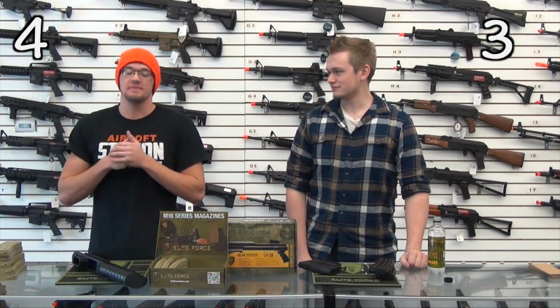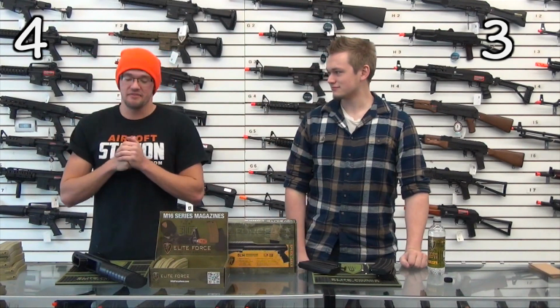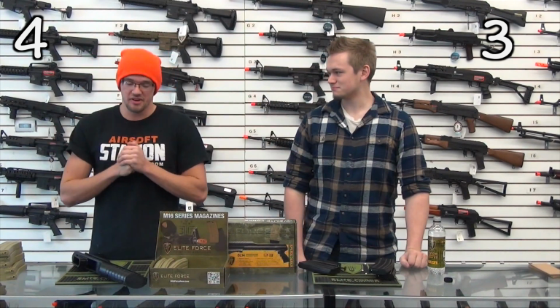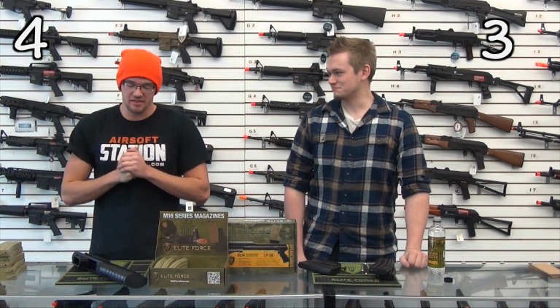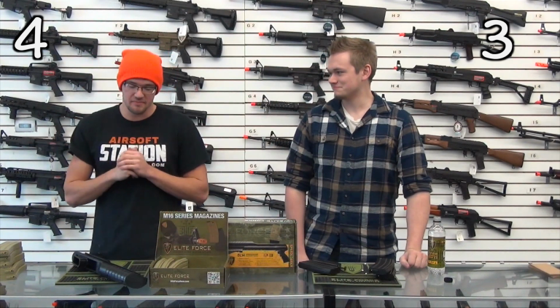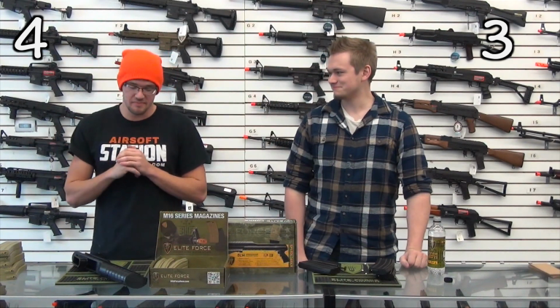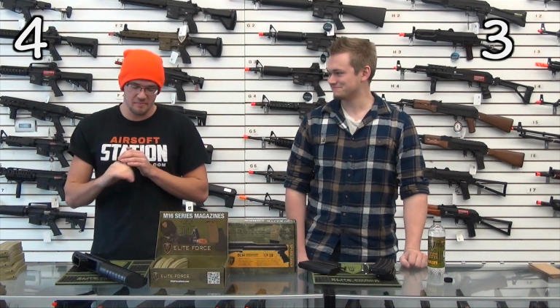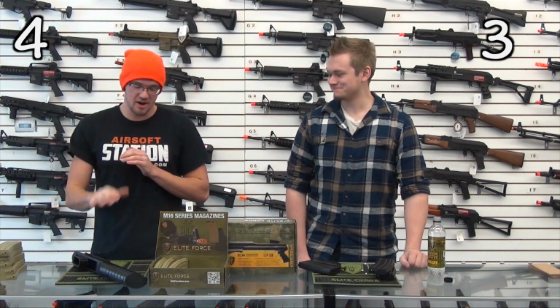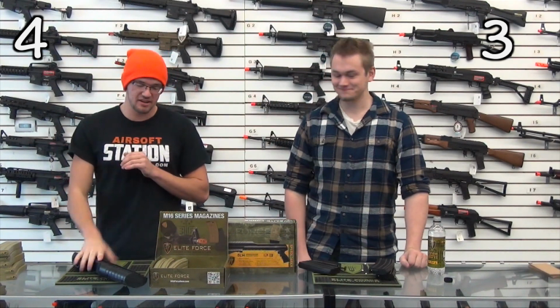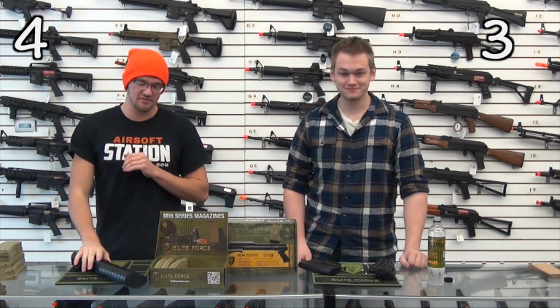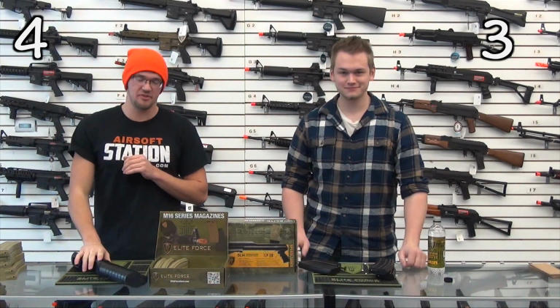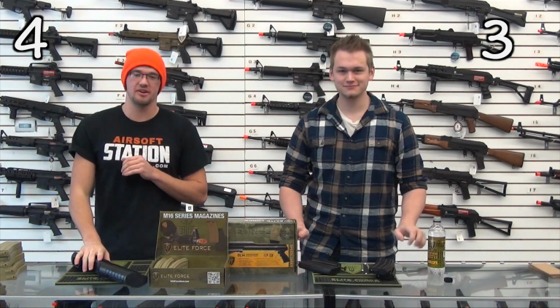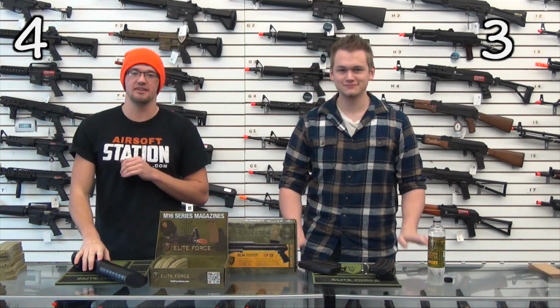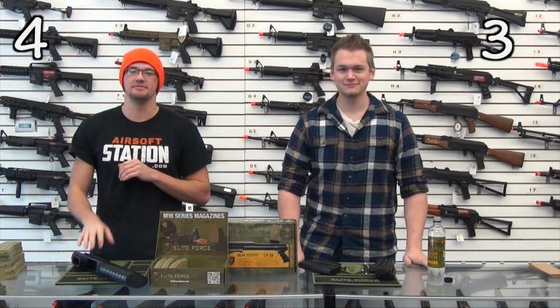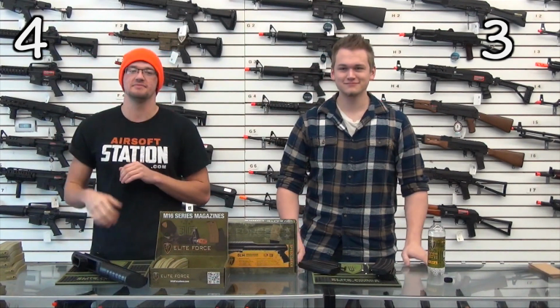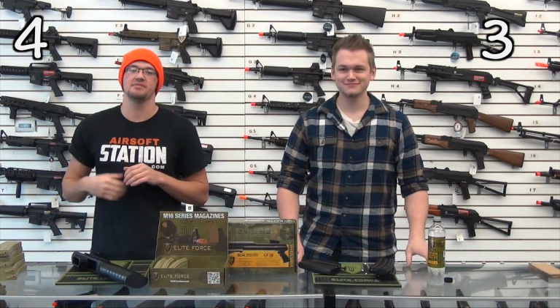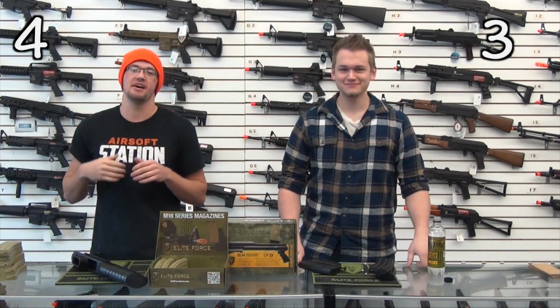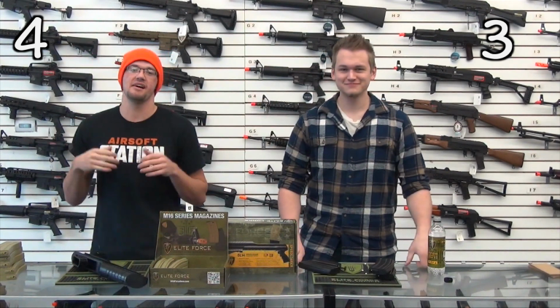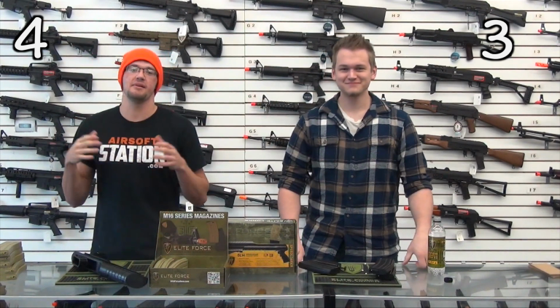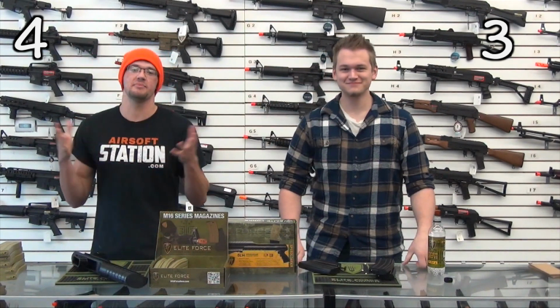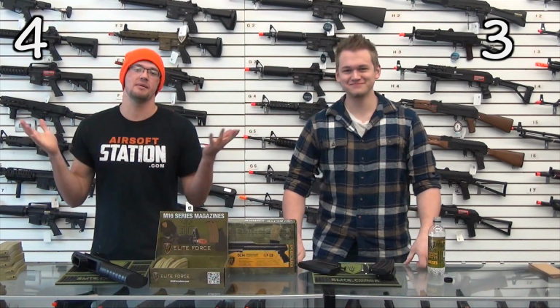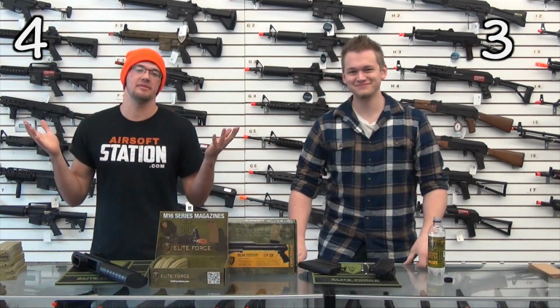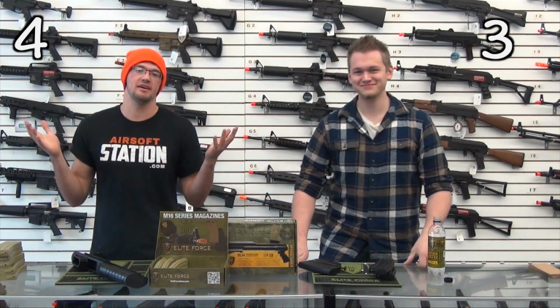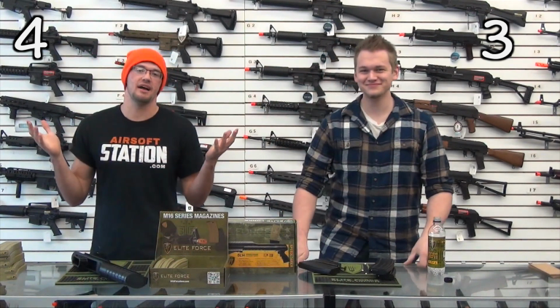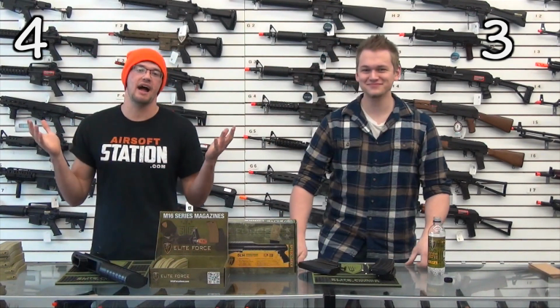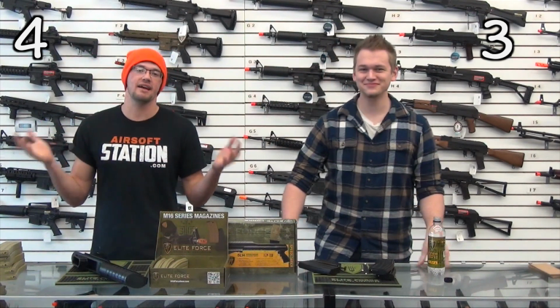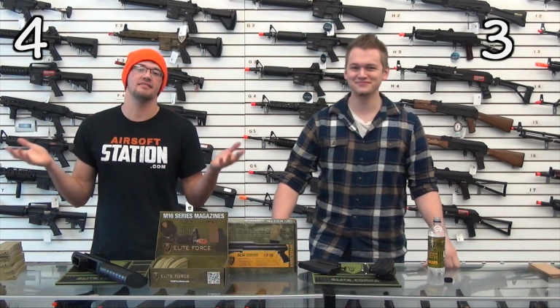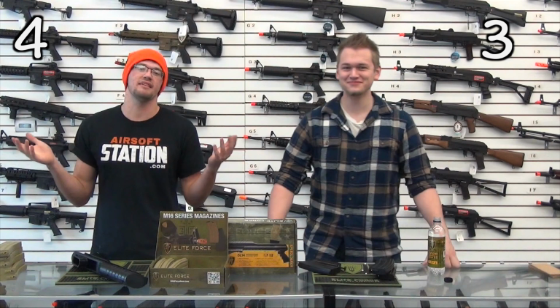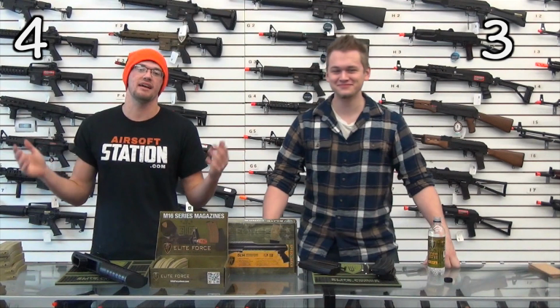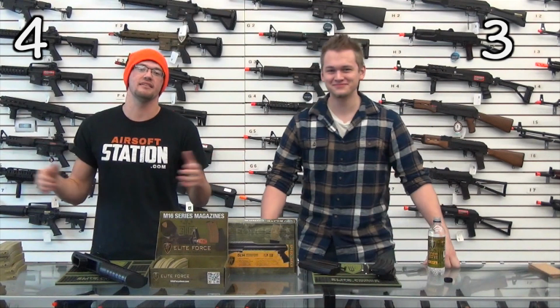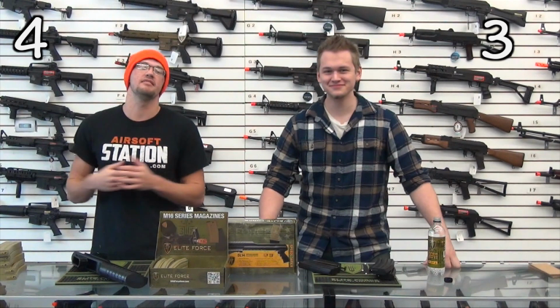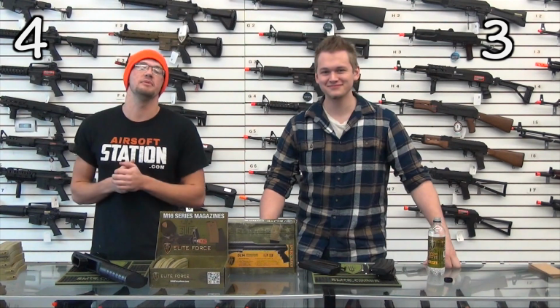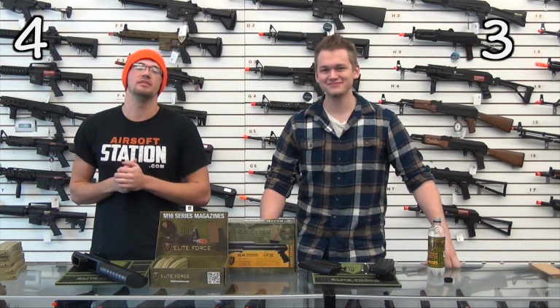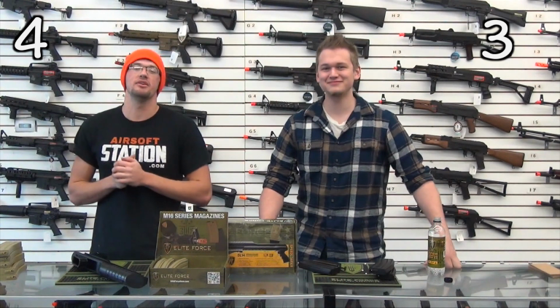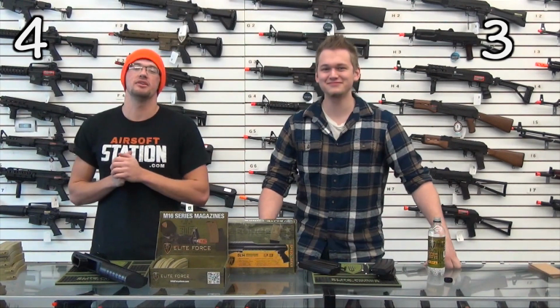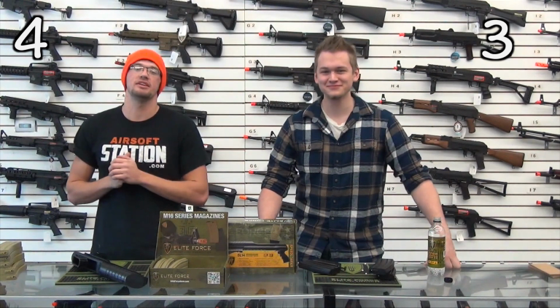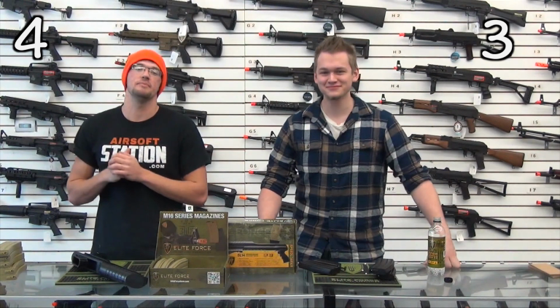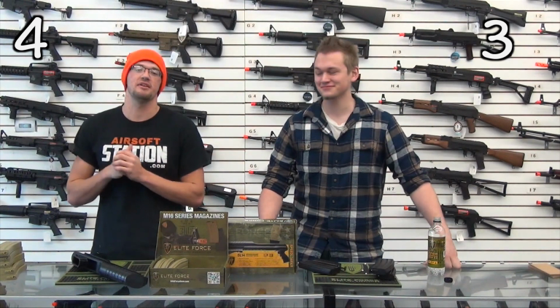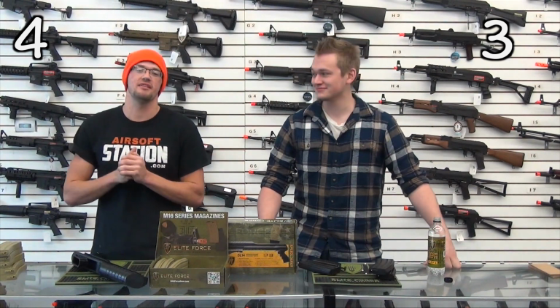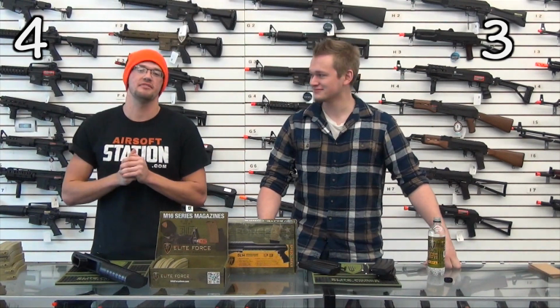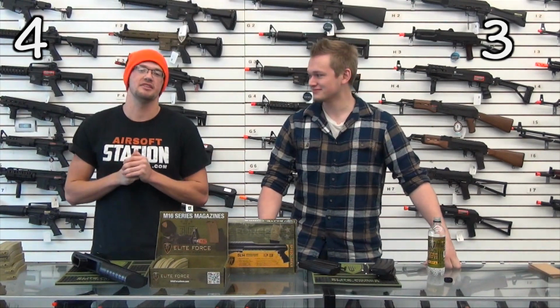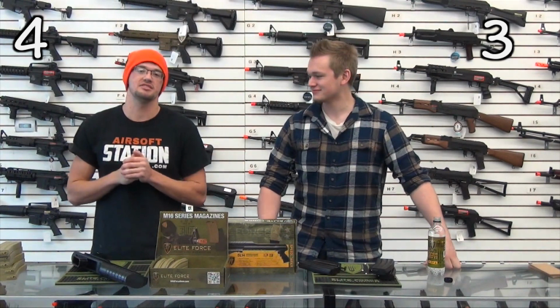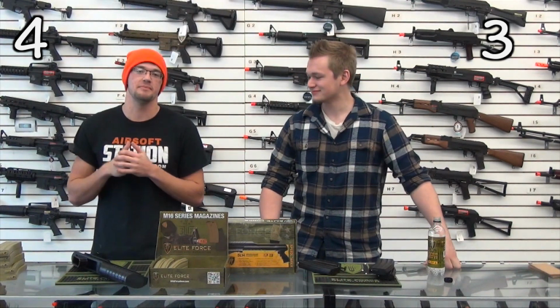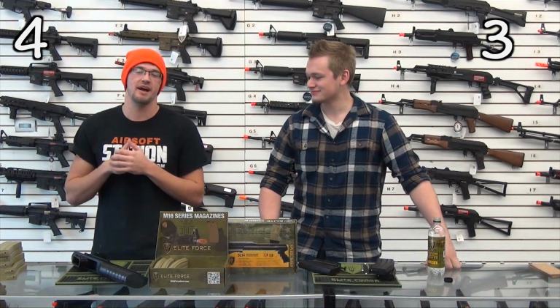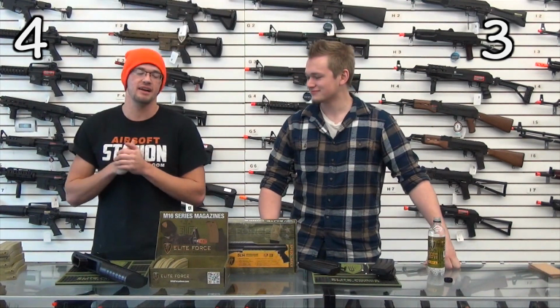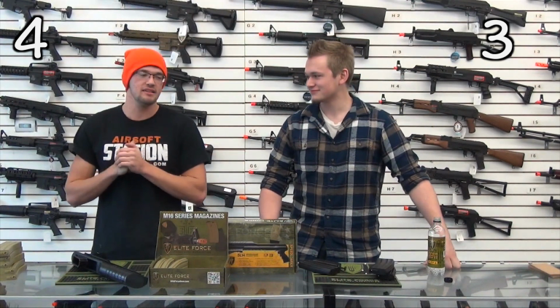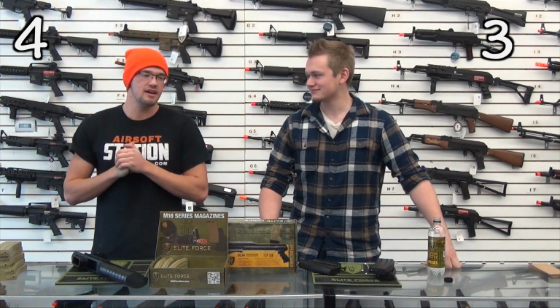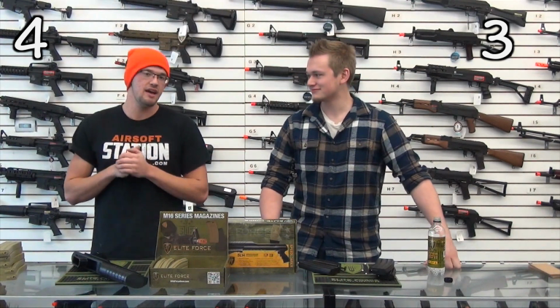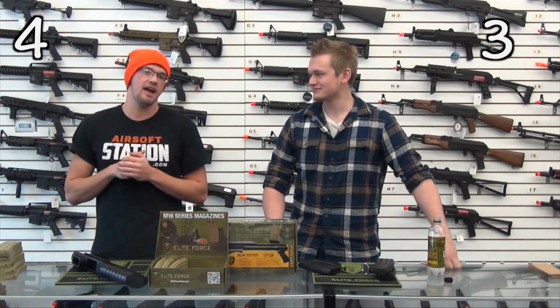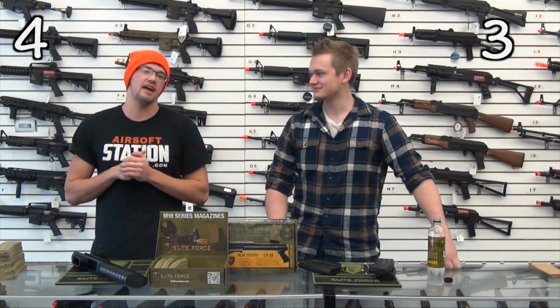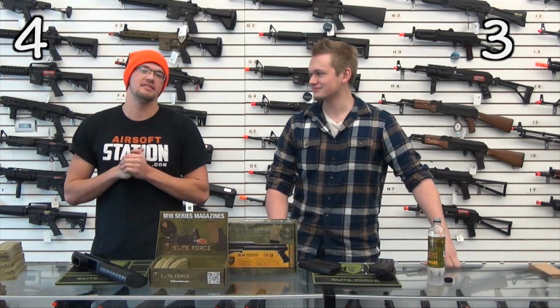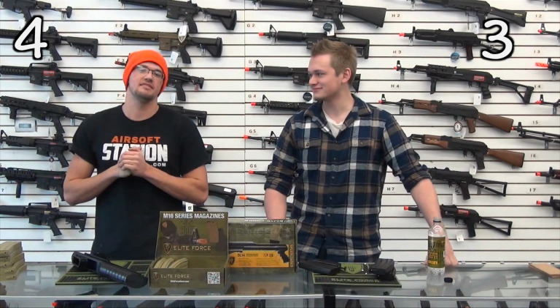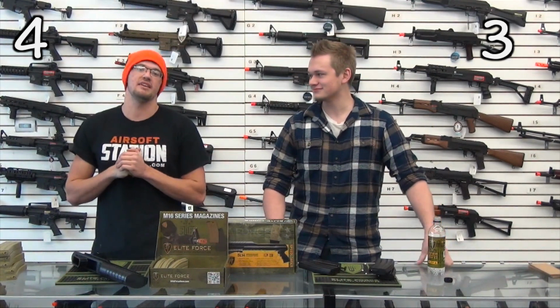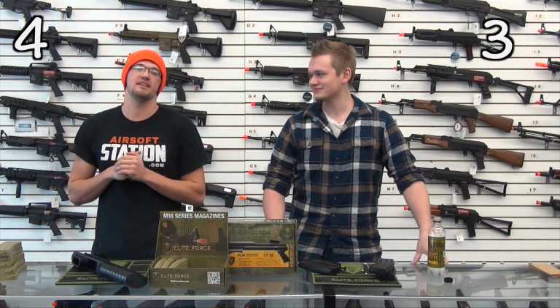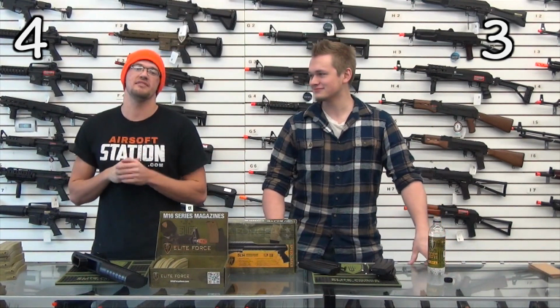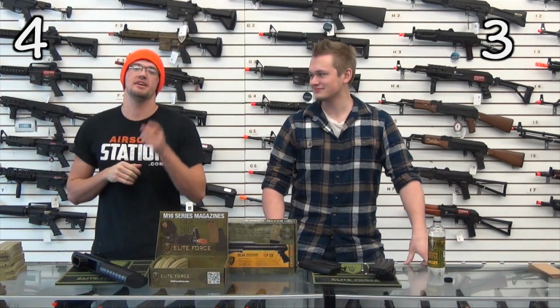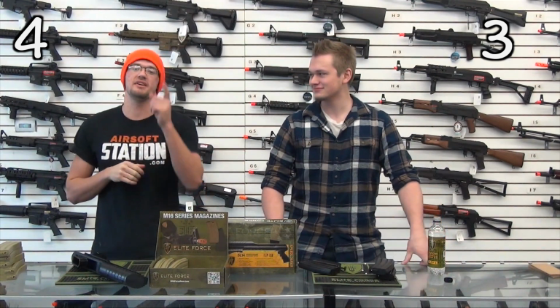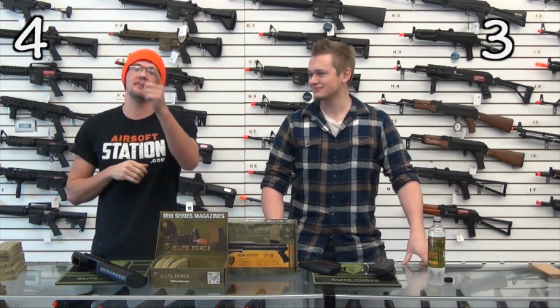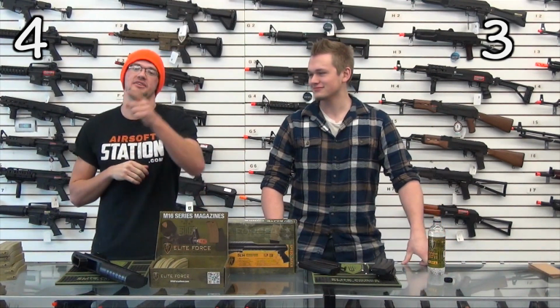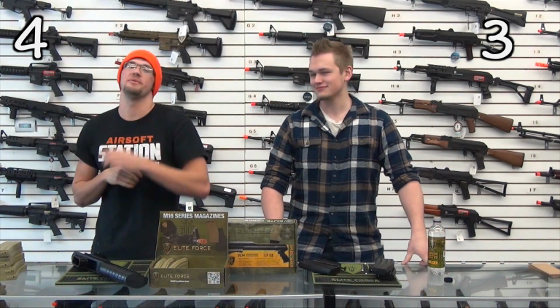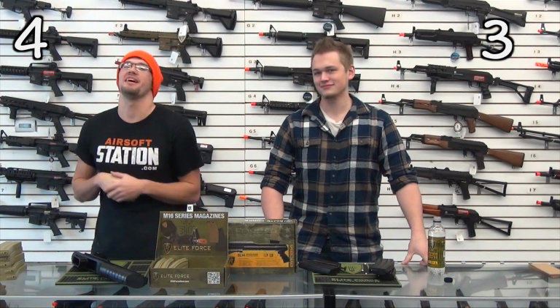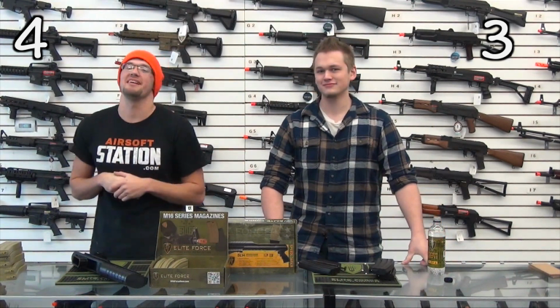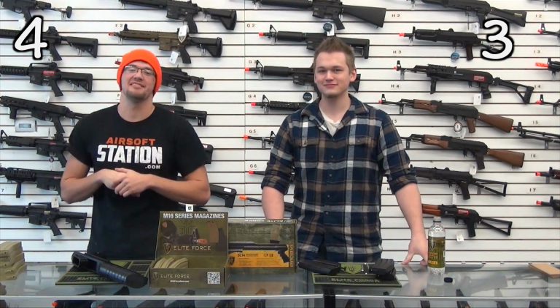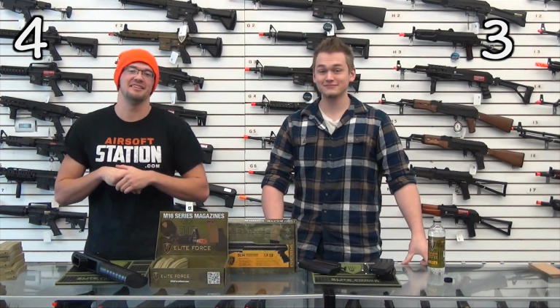If you're in the market for probably the highest end speed loader, keep Airsoft Station in mind. And until the next video, have a good one guys.